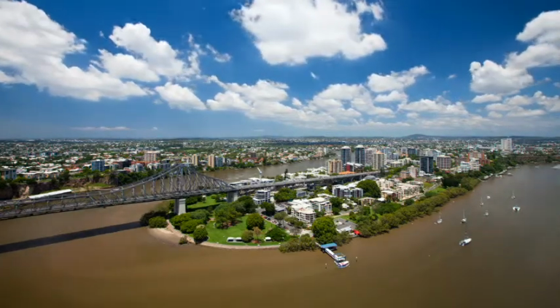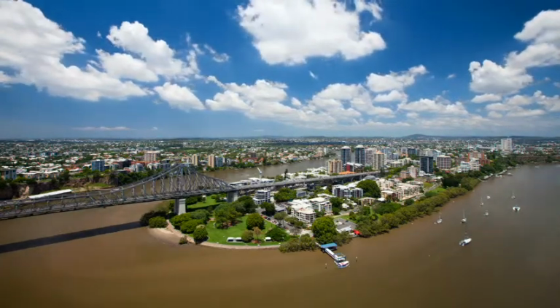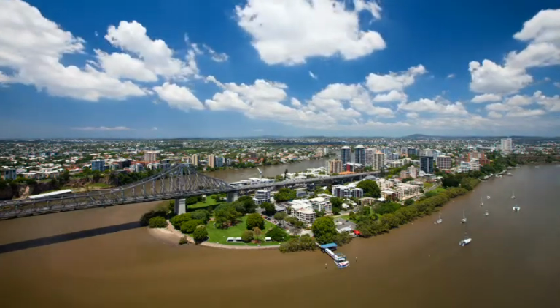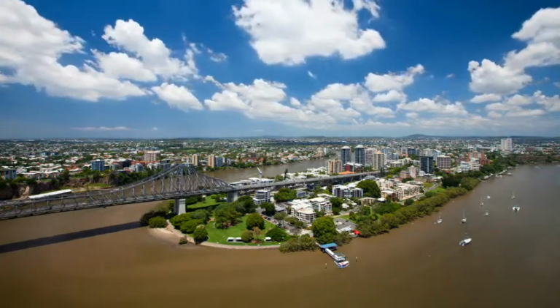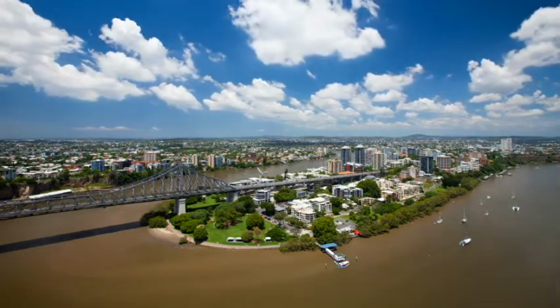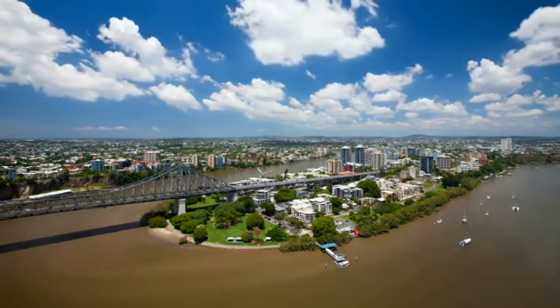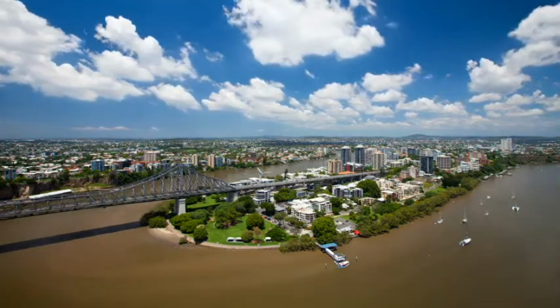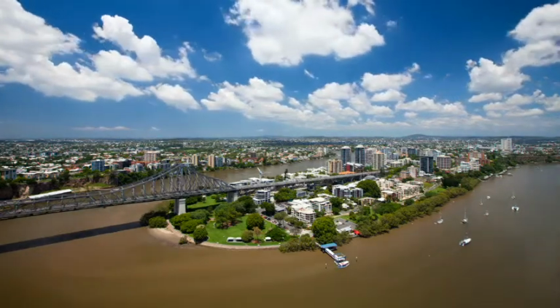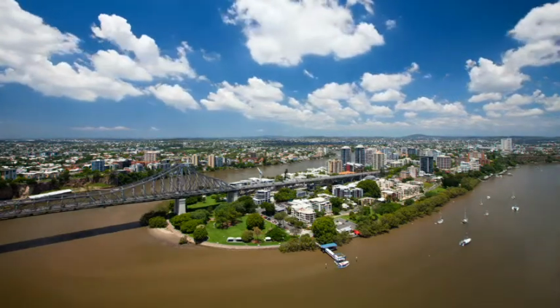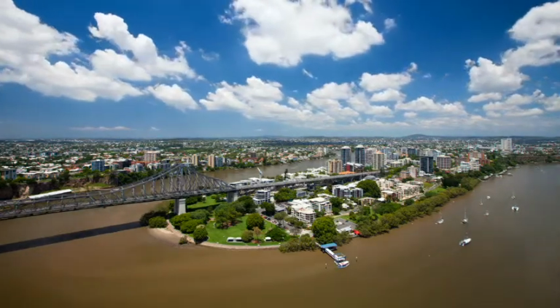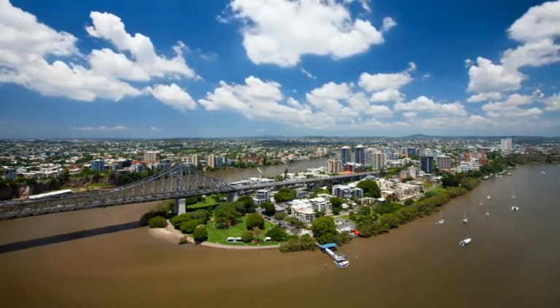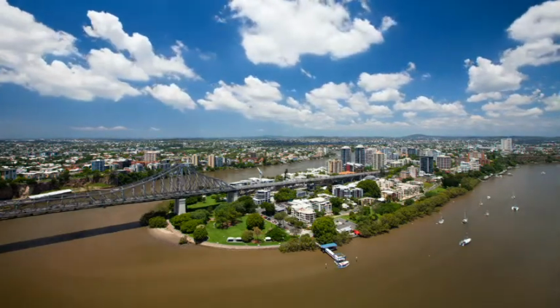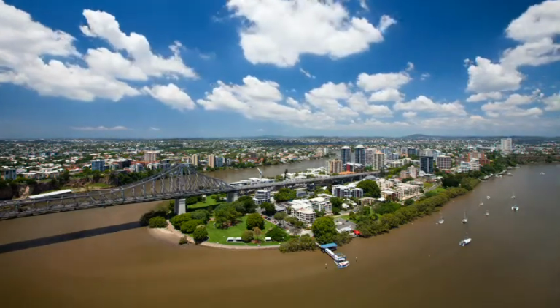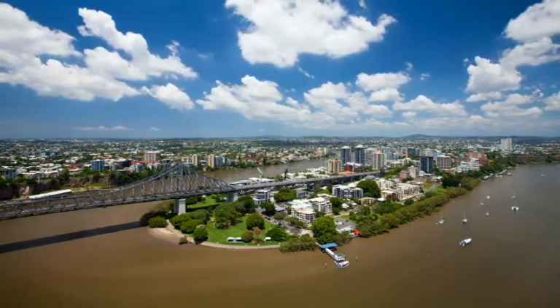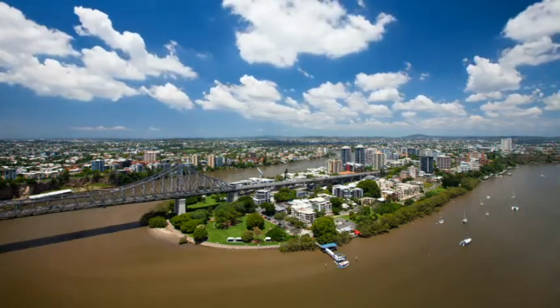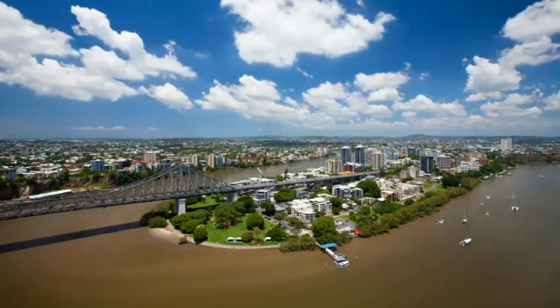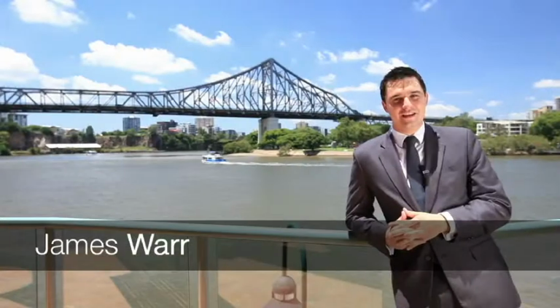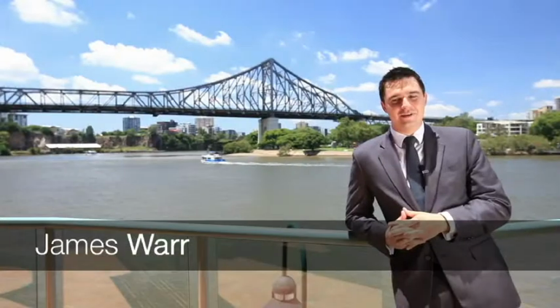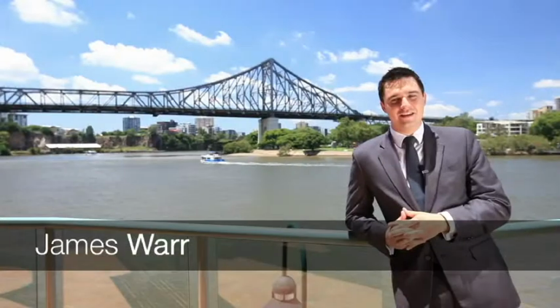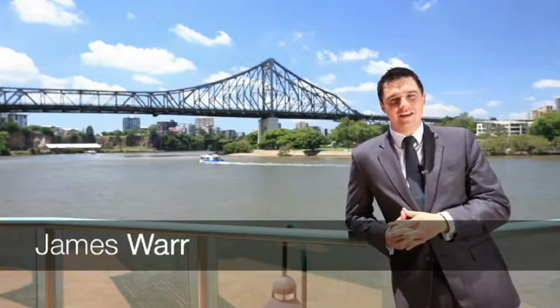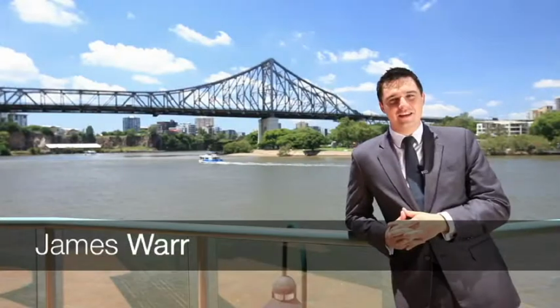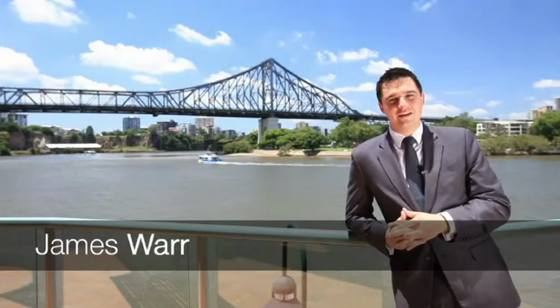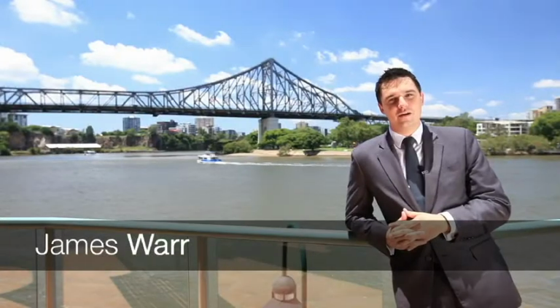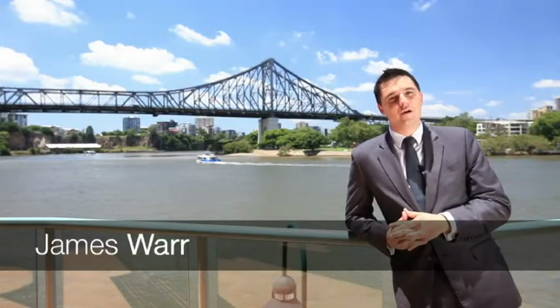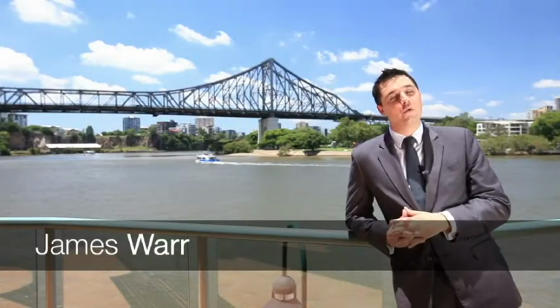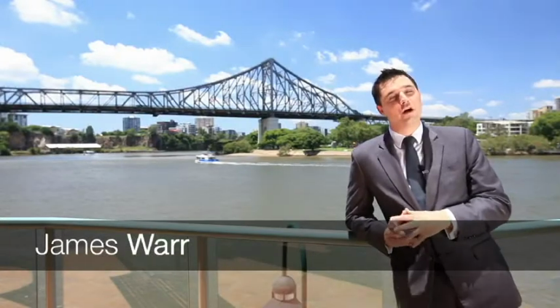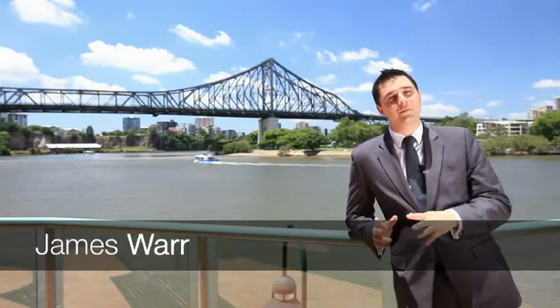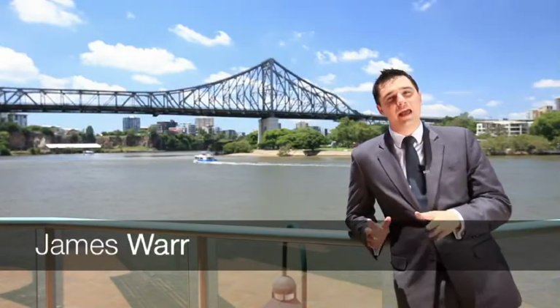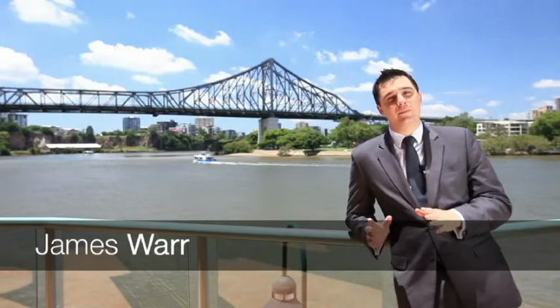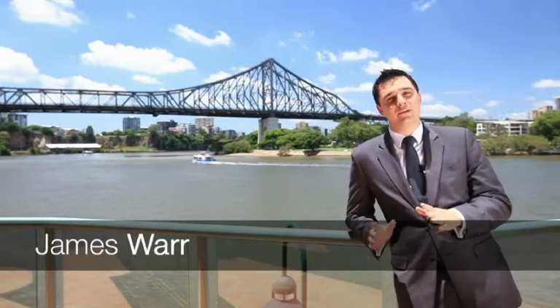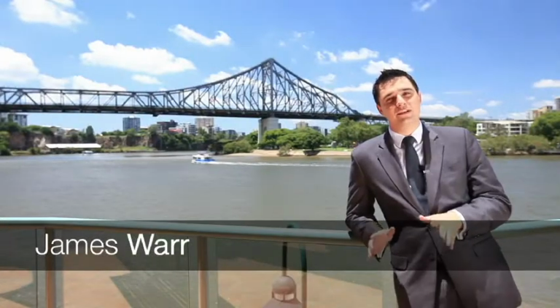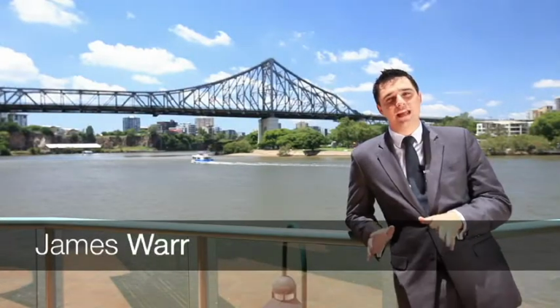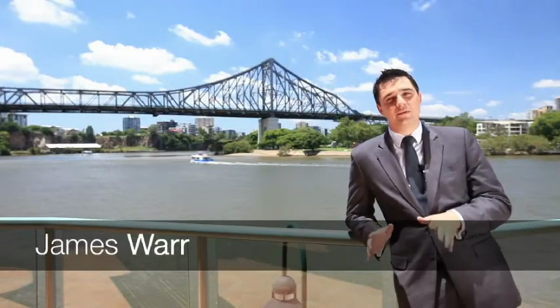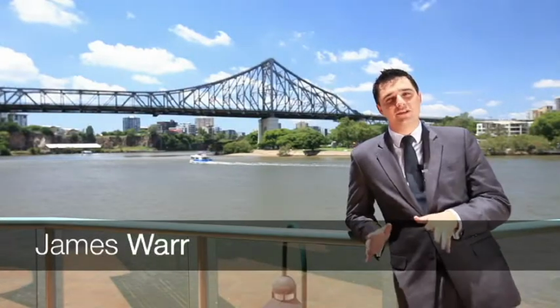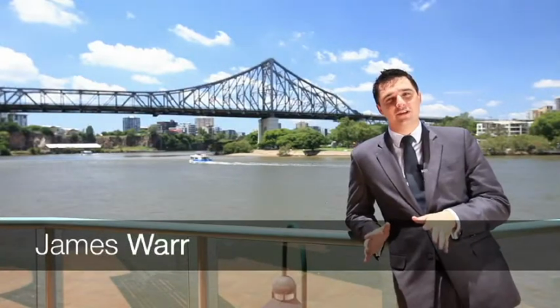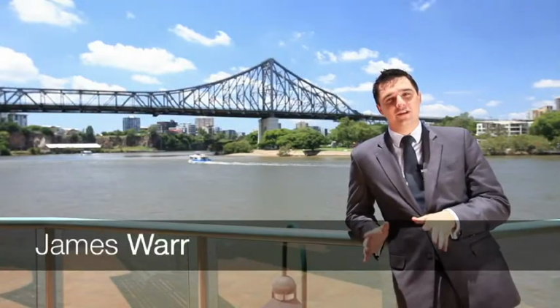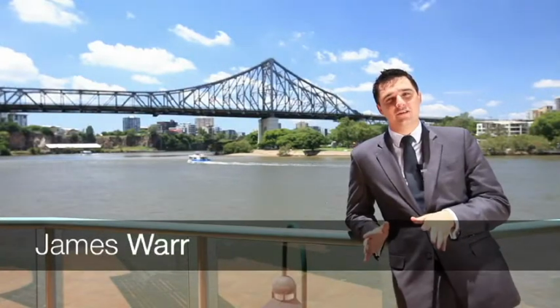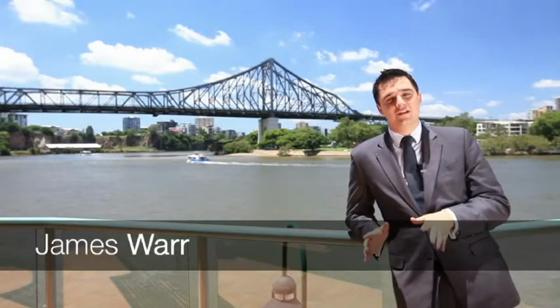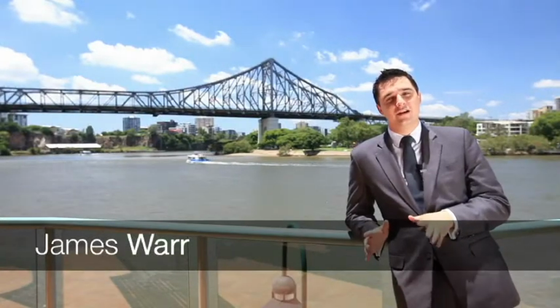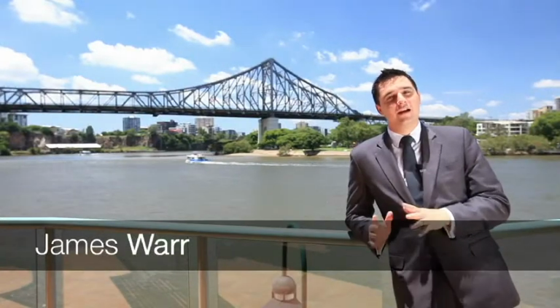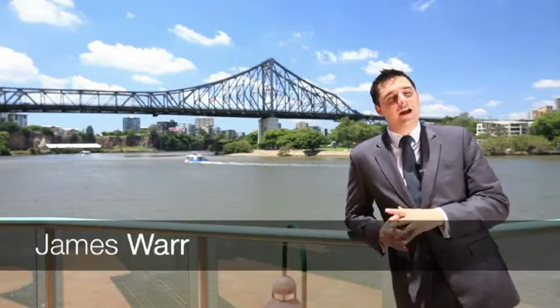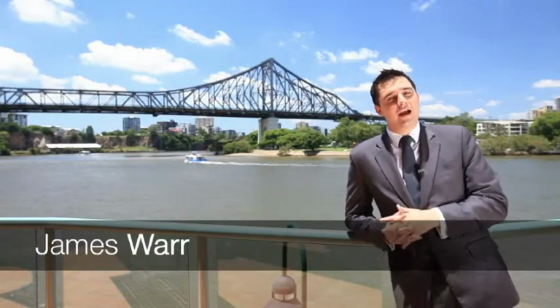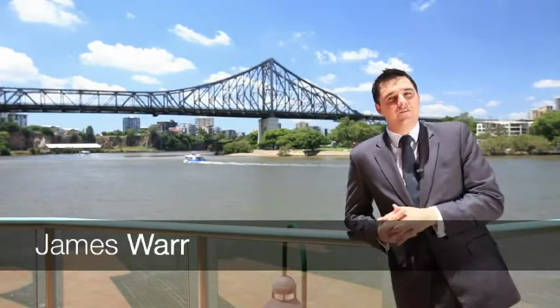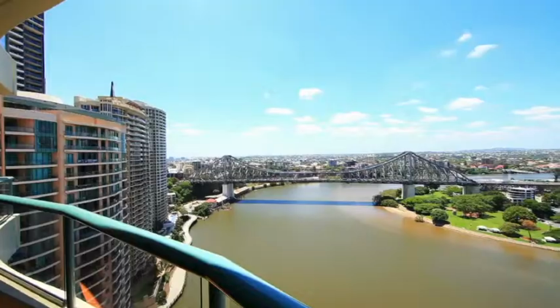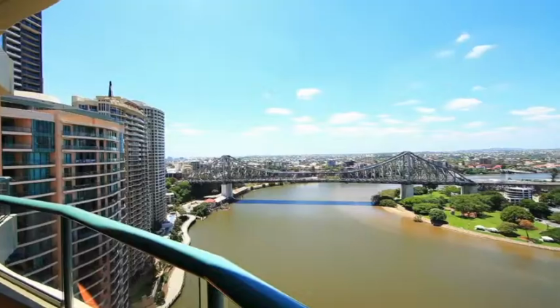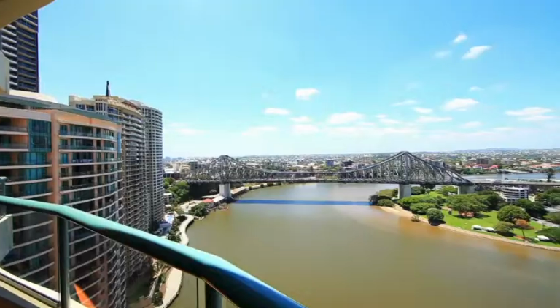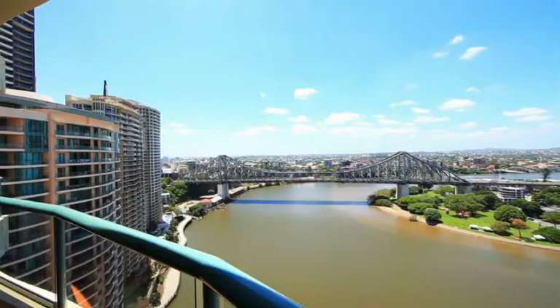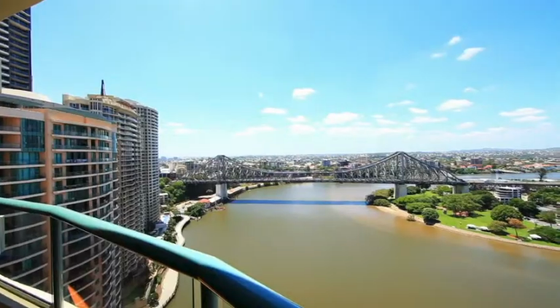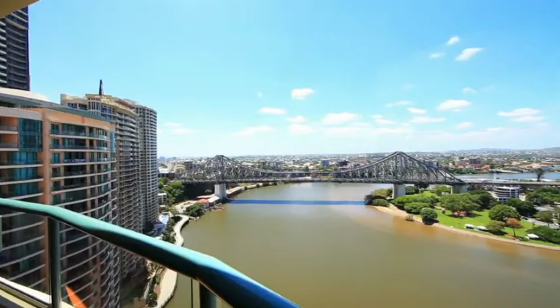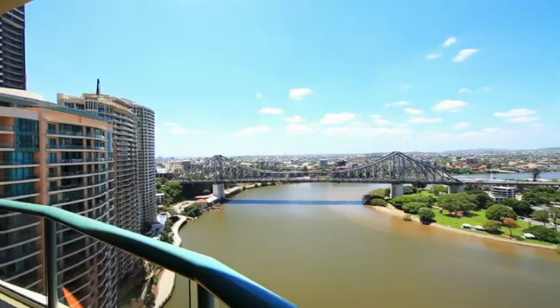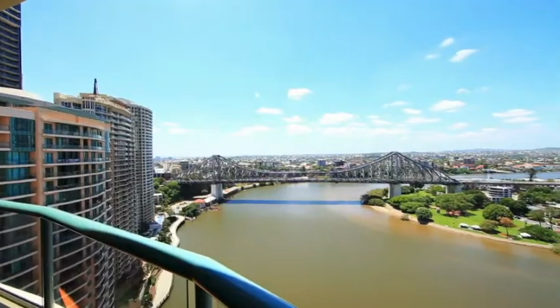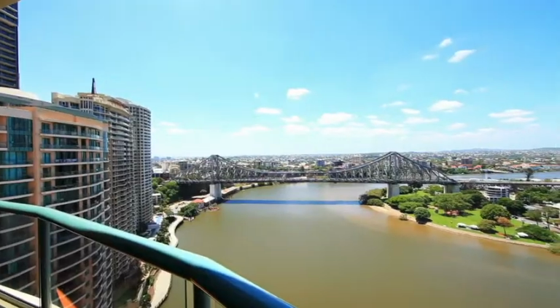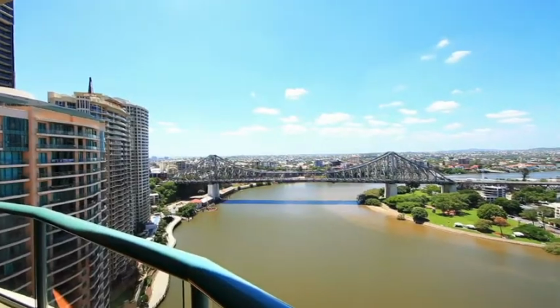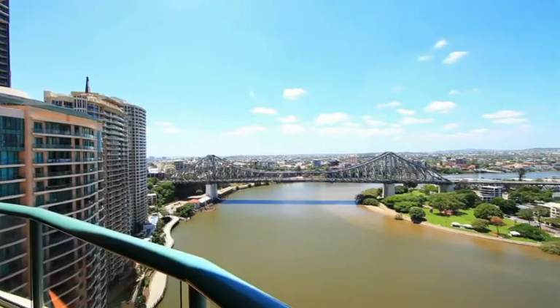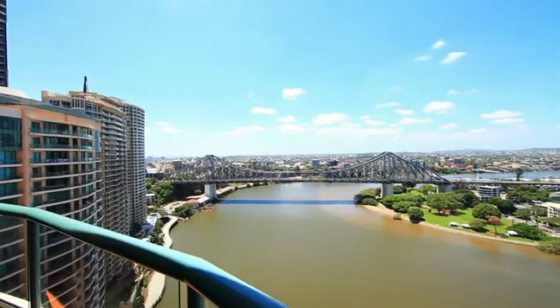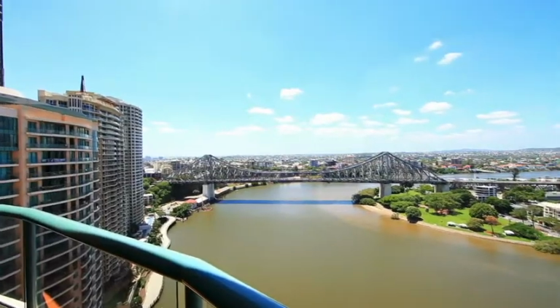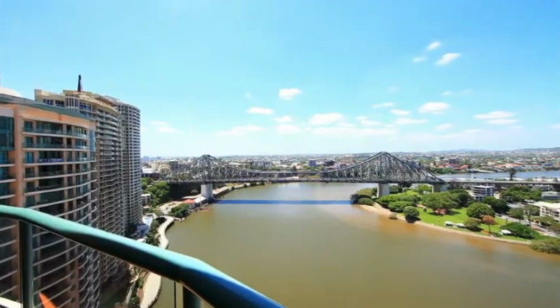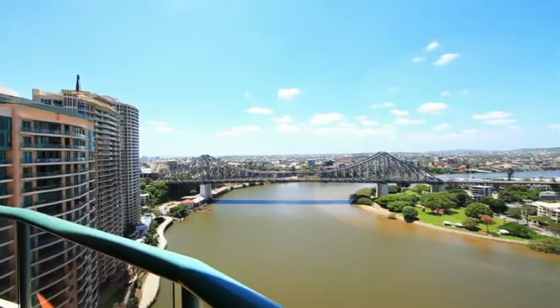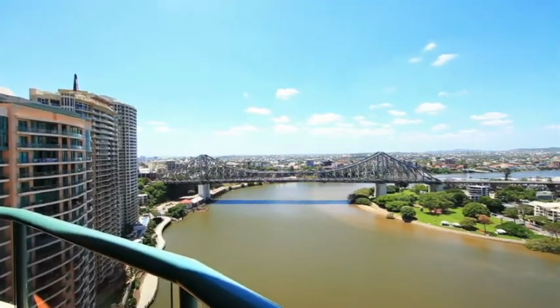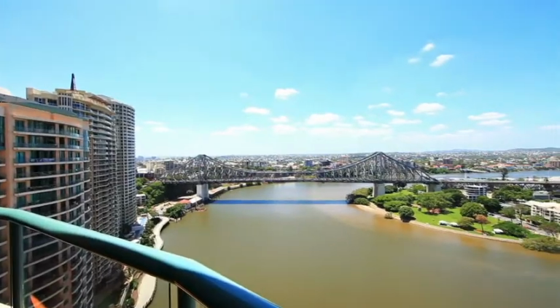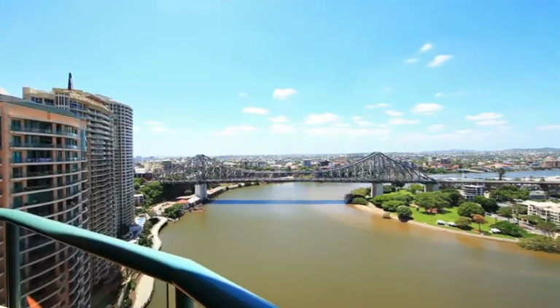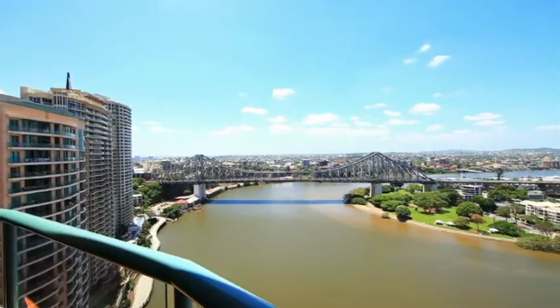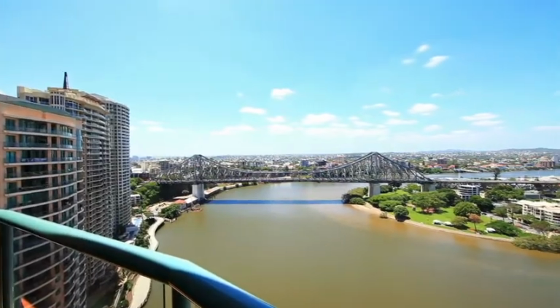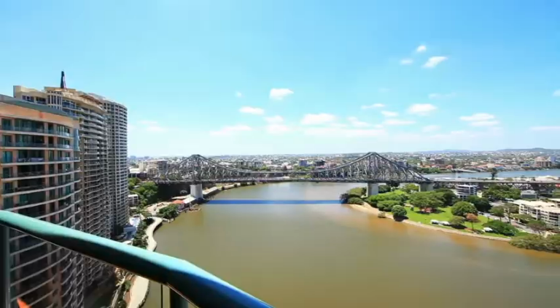Hi, I'm James Waugh from Ray White CBD. Welcome to Admiralty Towers 2 at 501 Queen Street, Brisbane CBD.